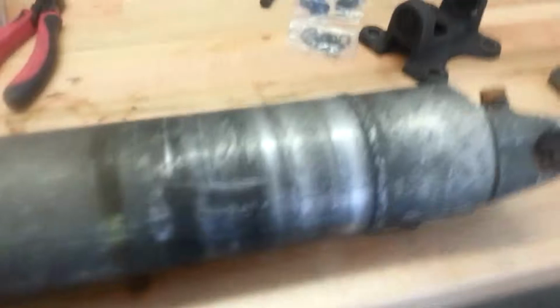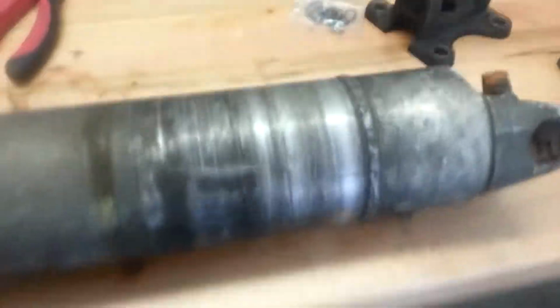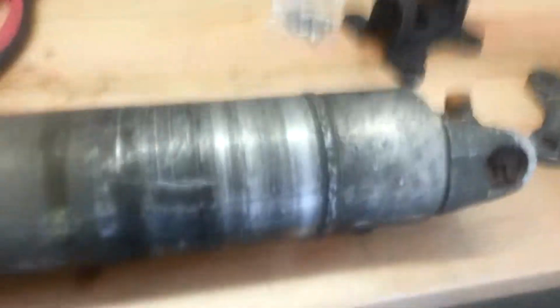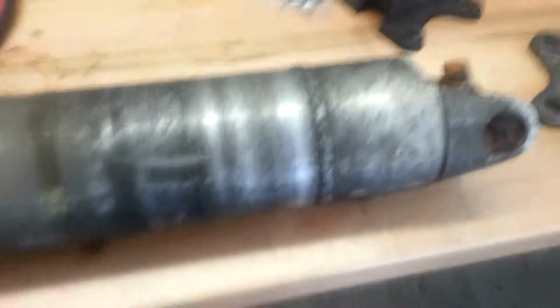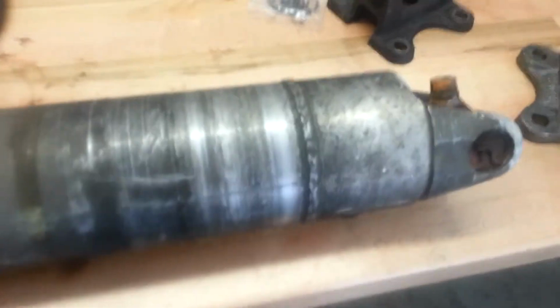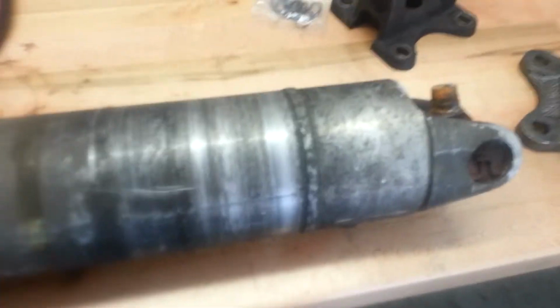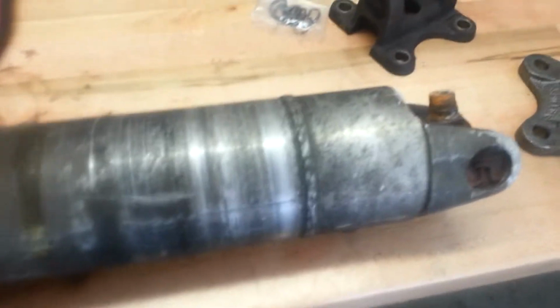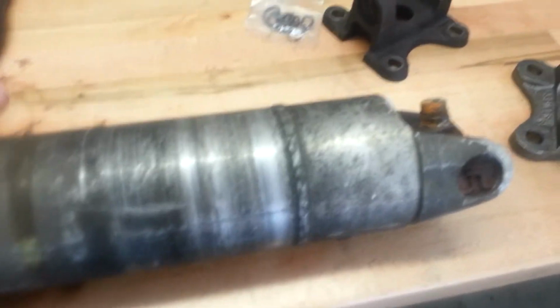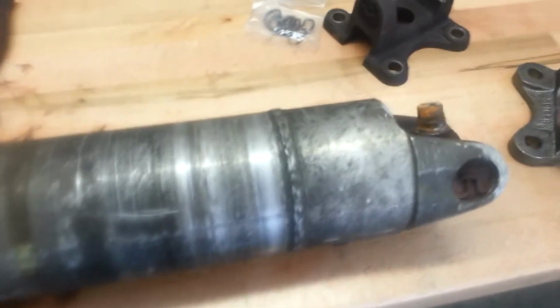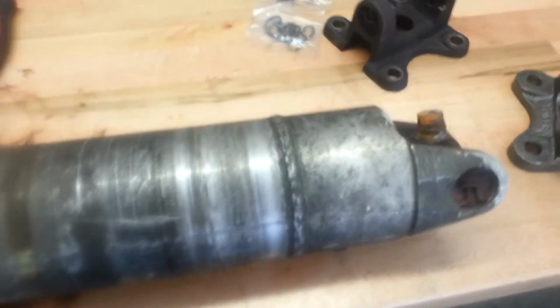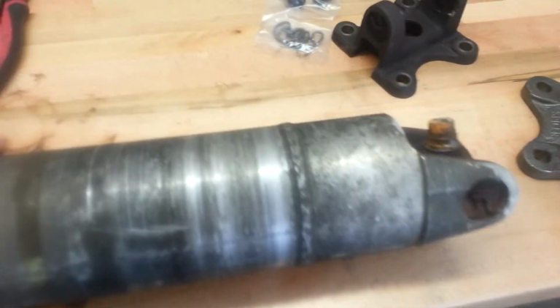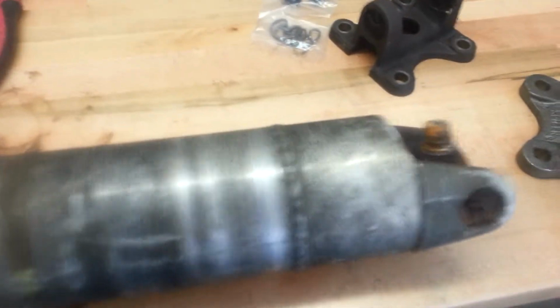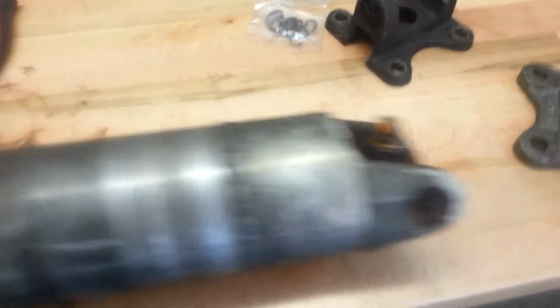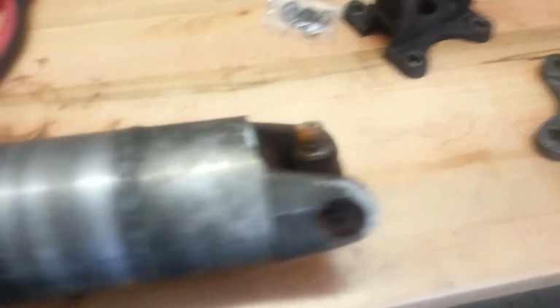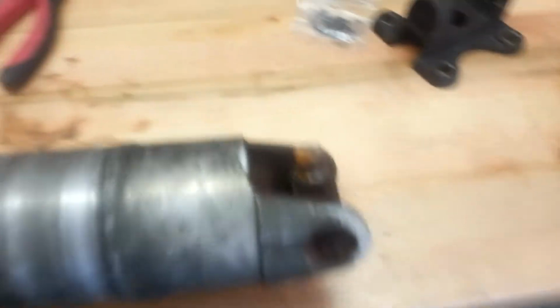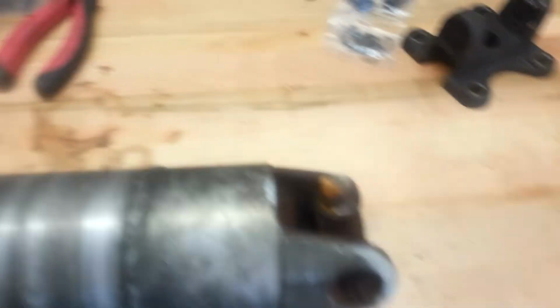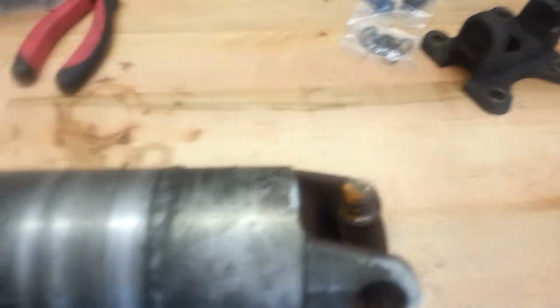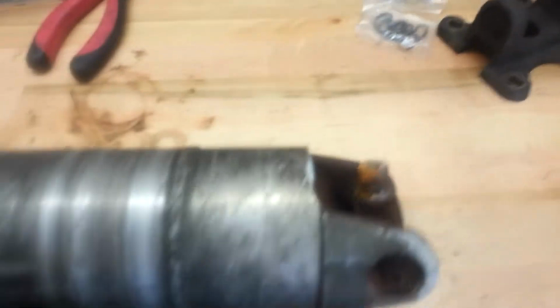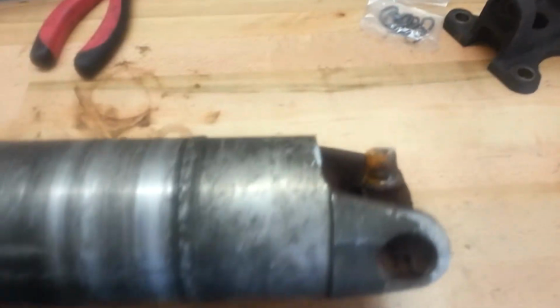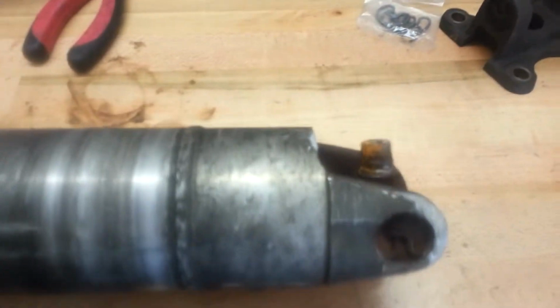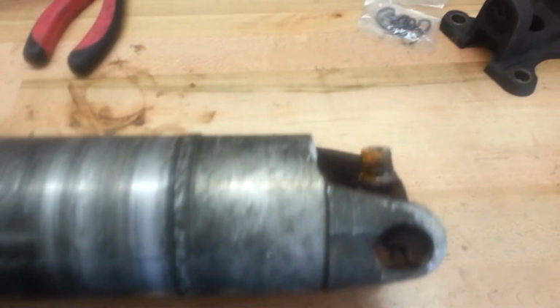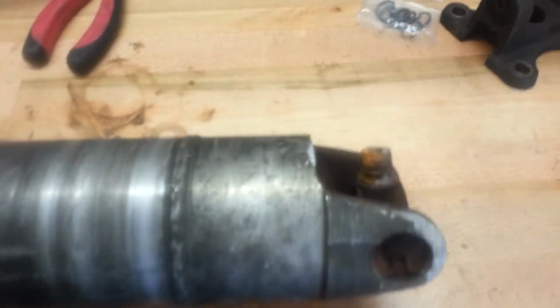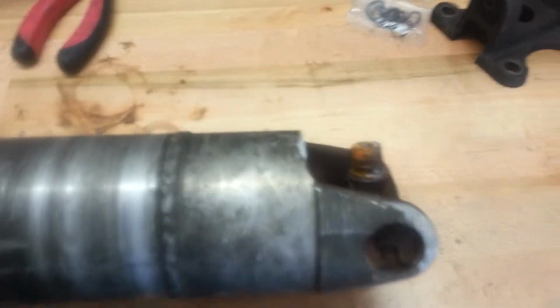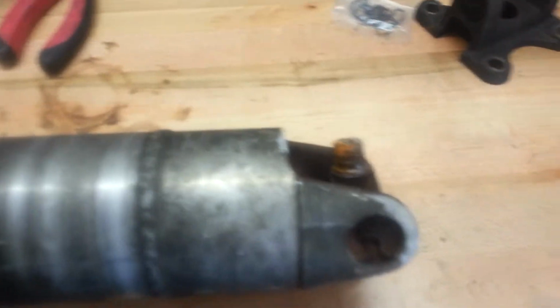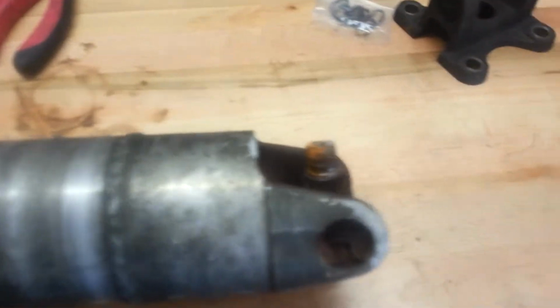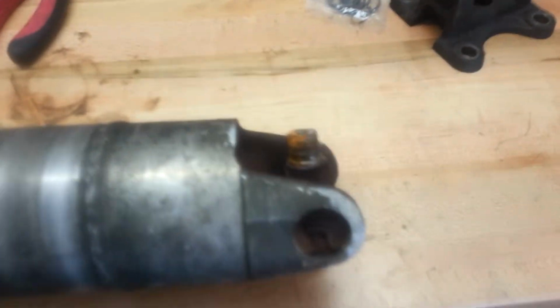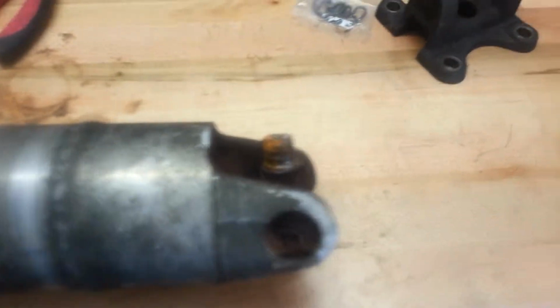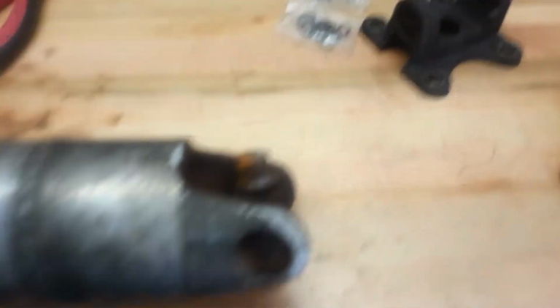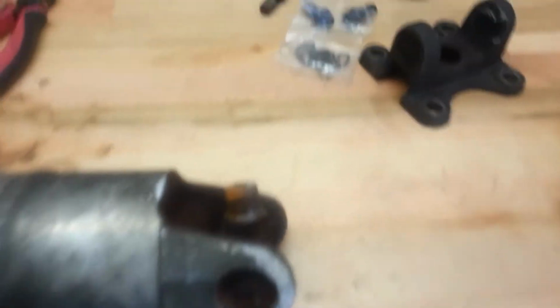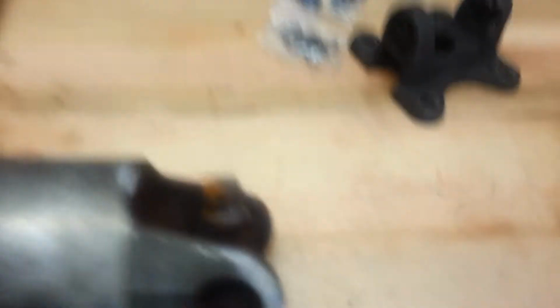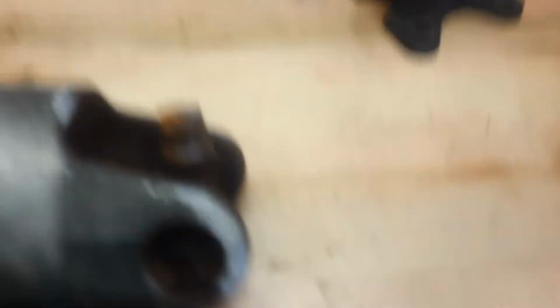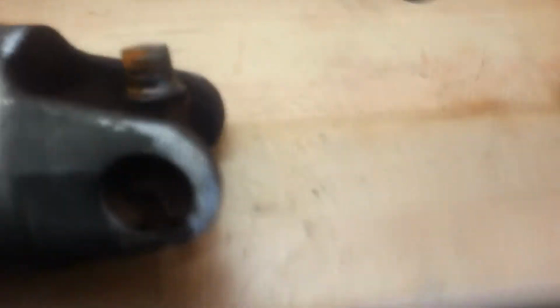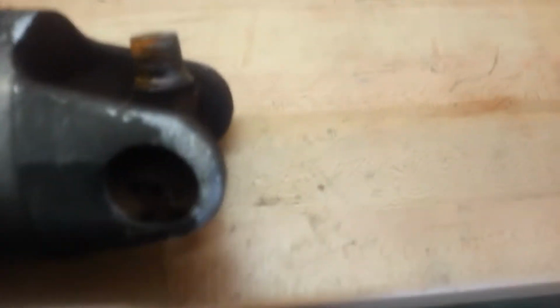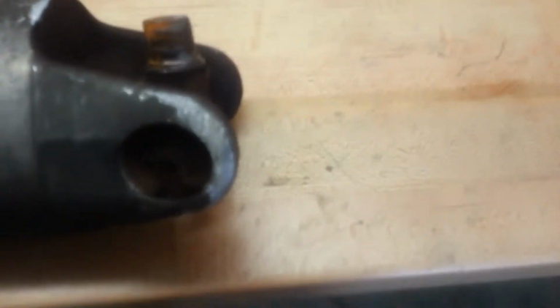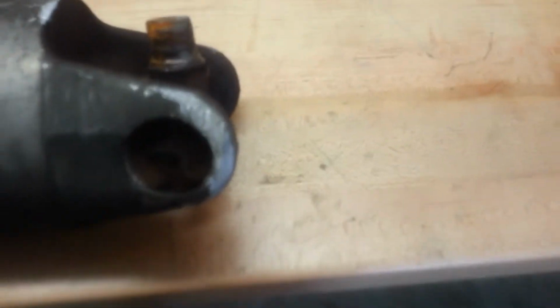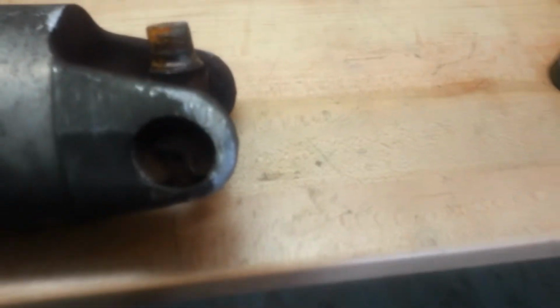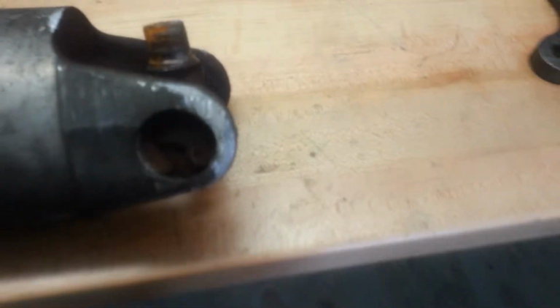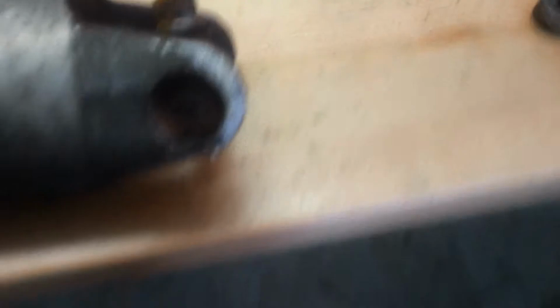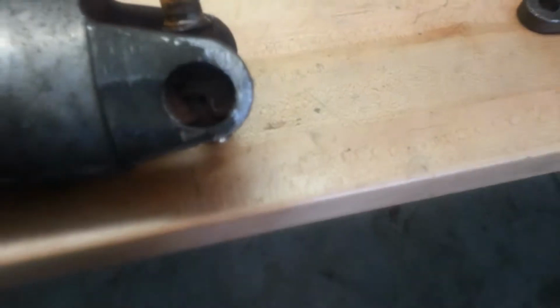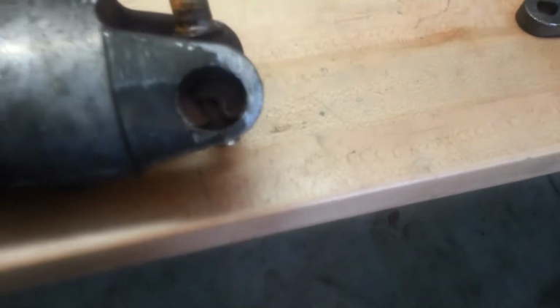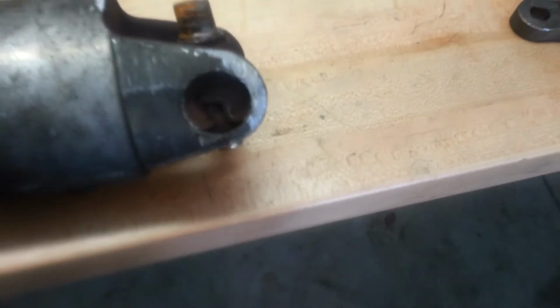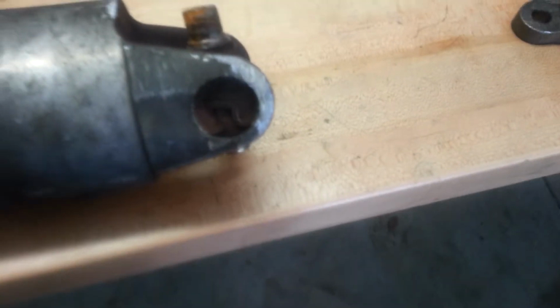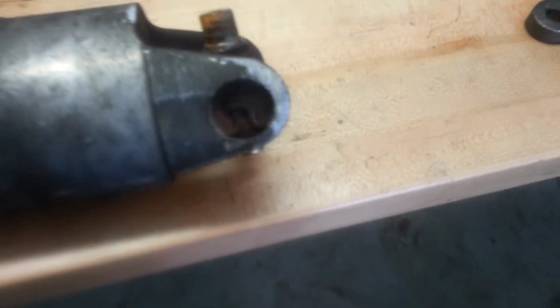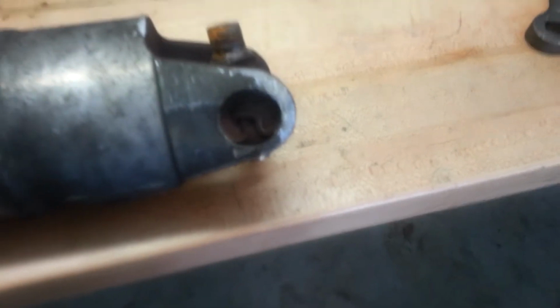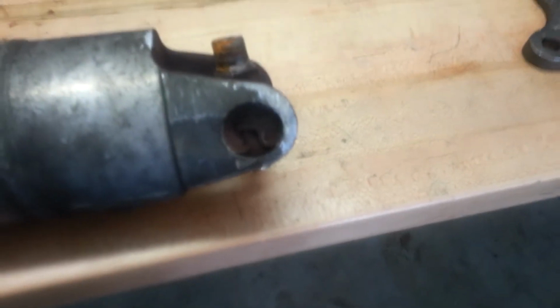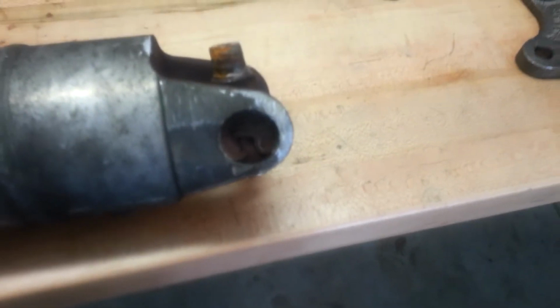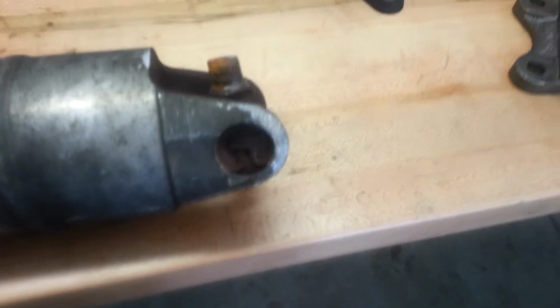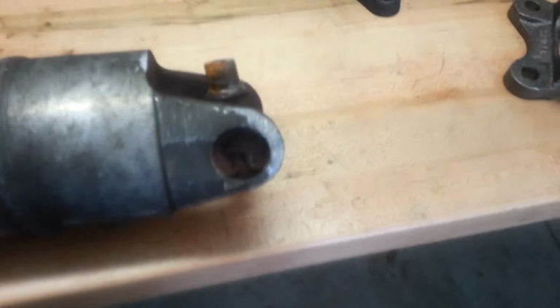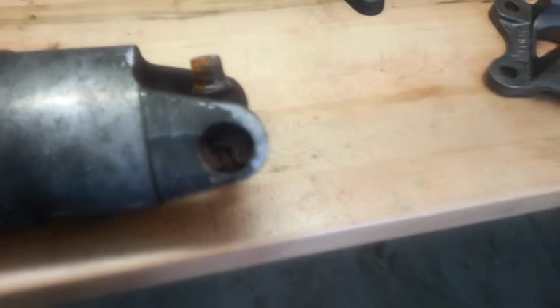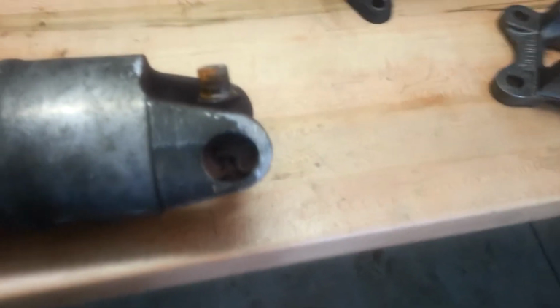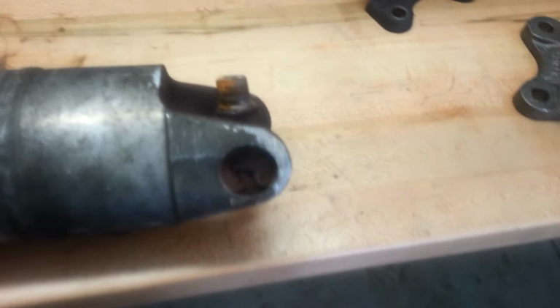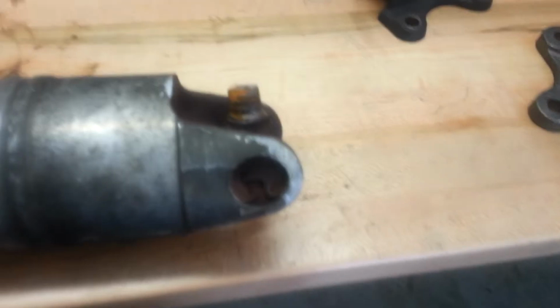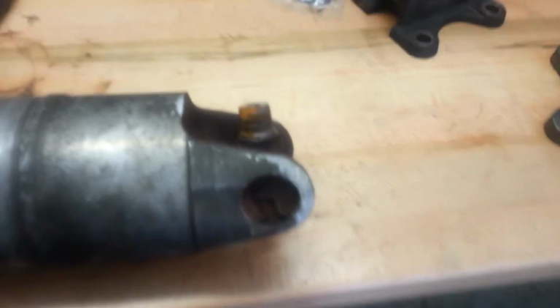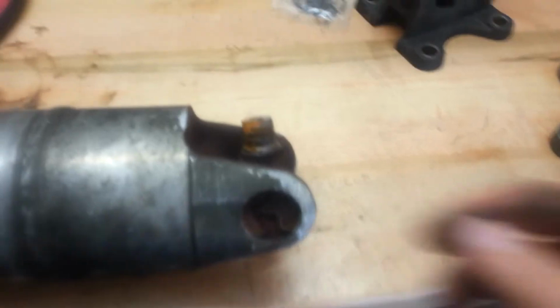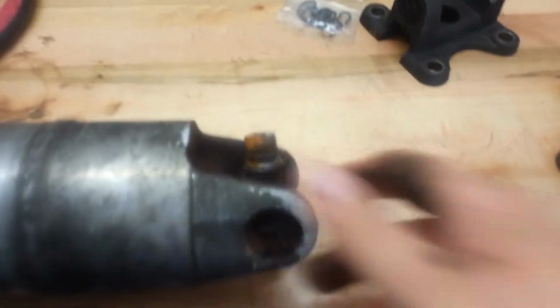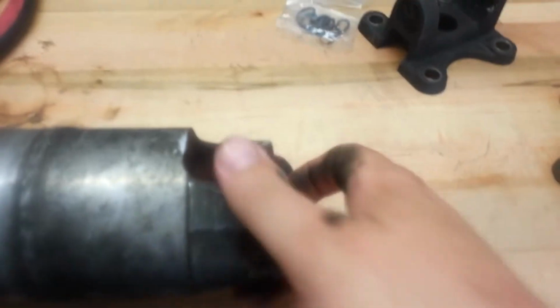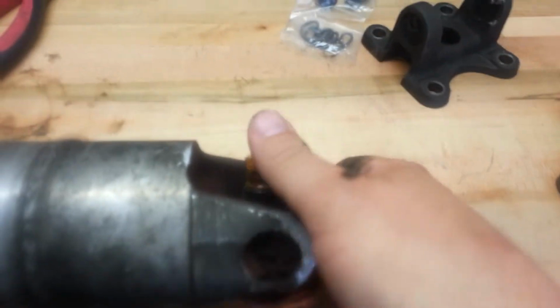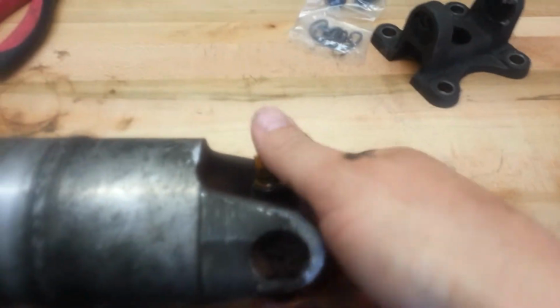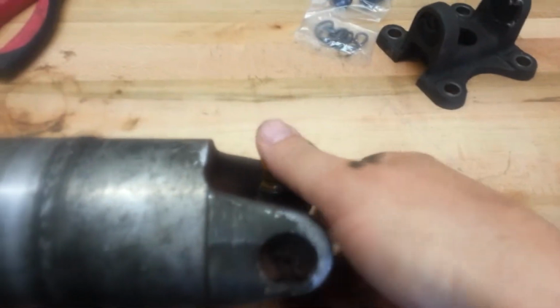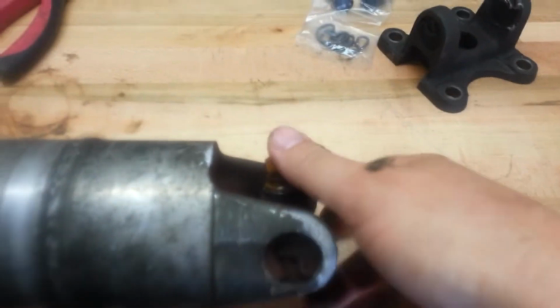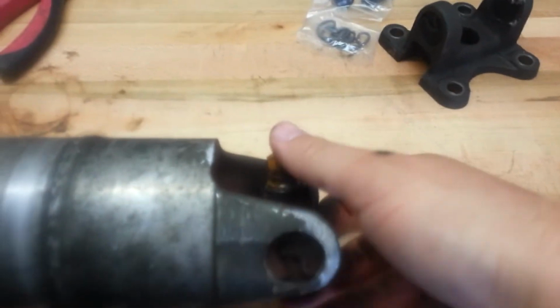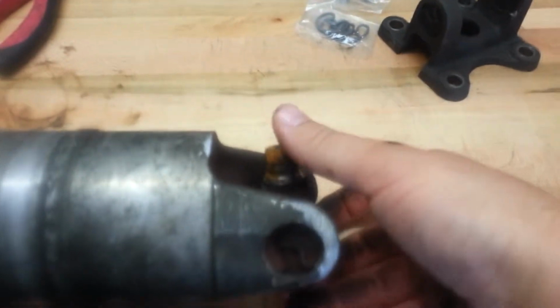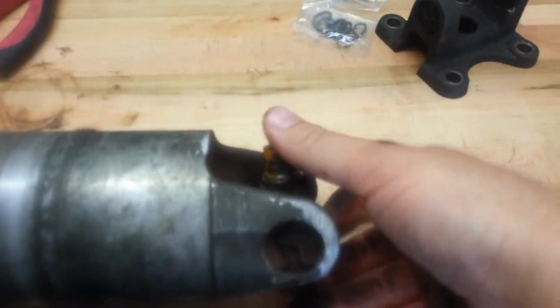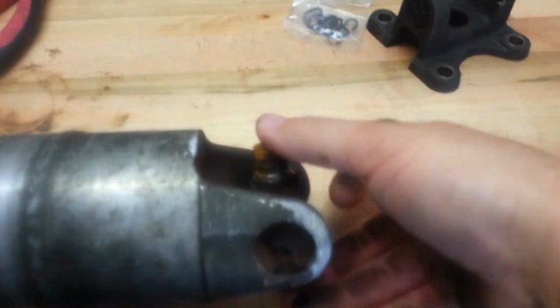A quick project for Josie's Garage. We're replacing a broken U-joint.